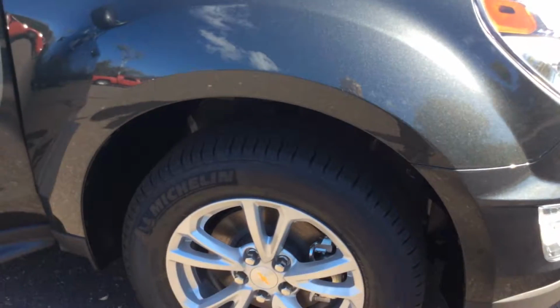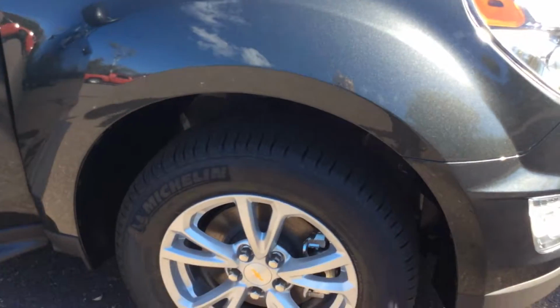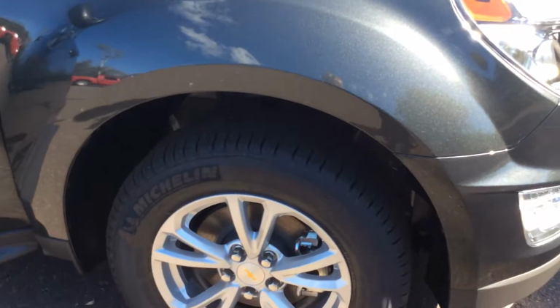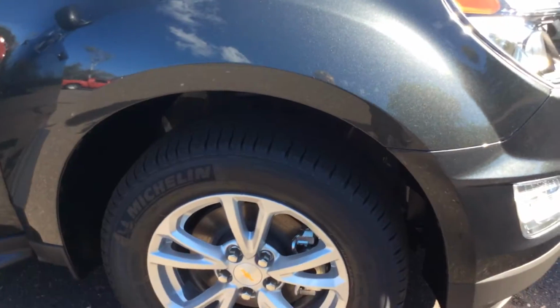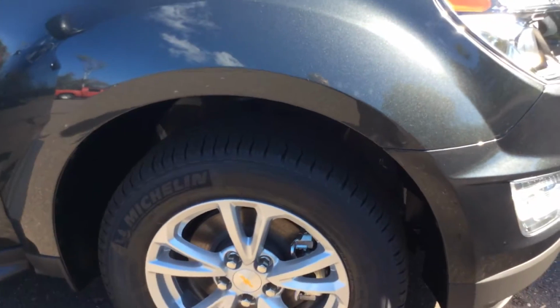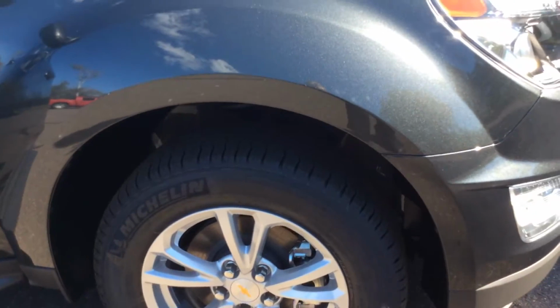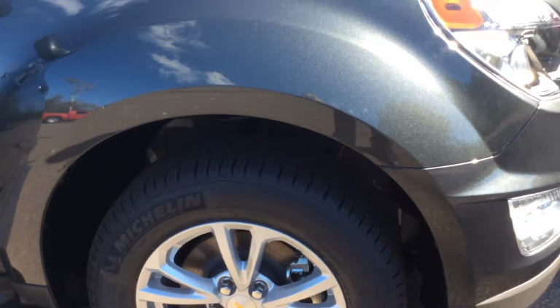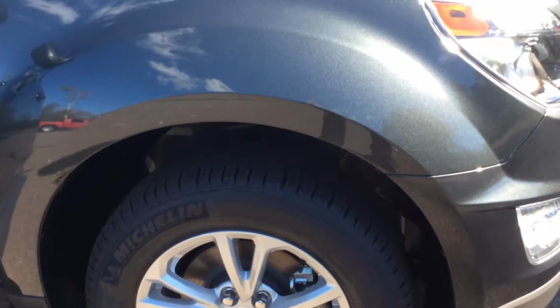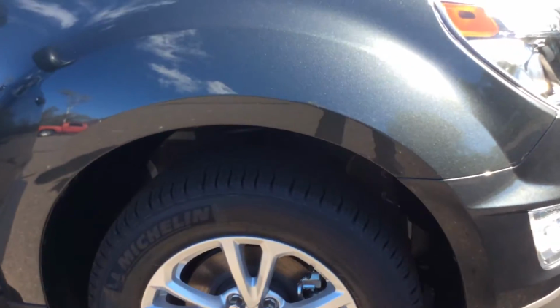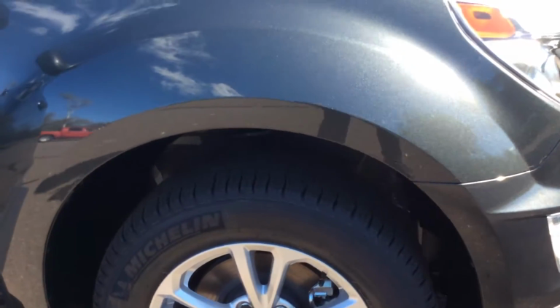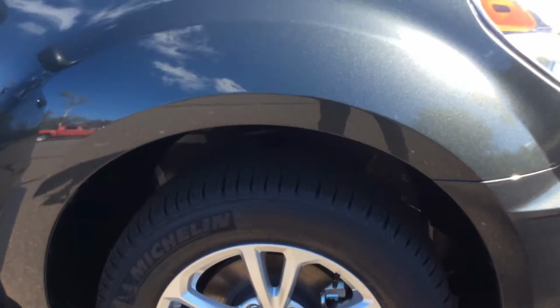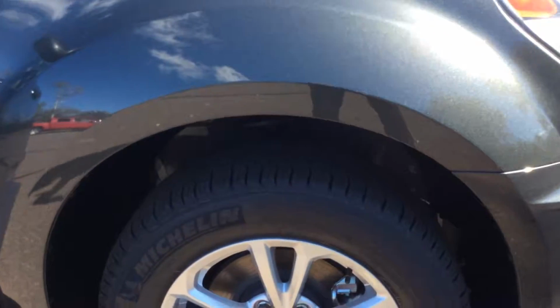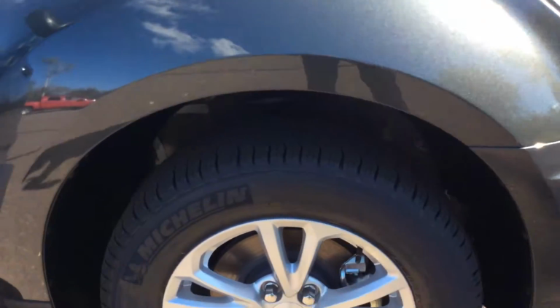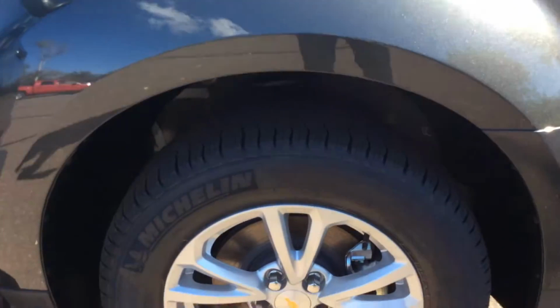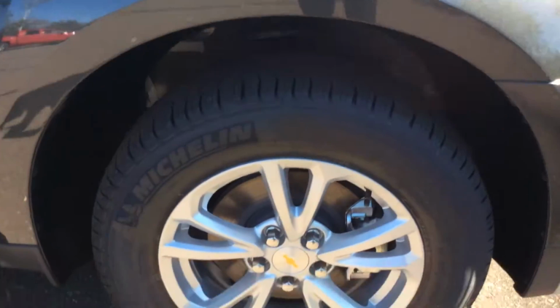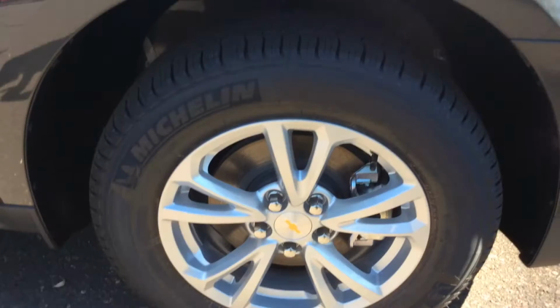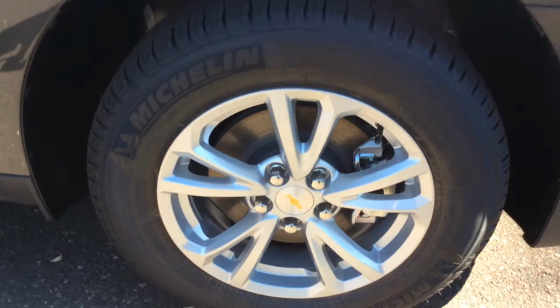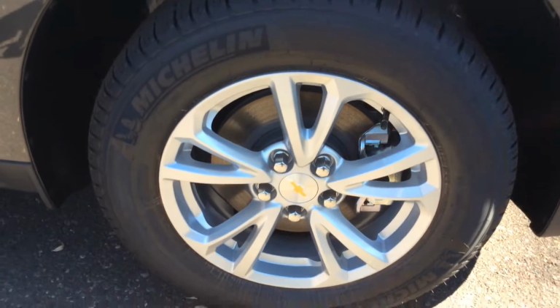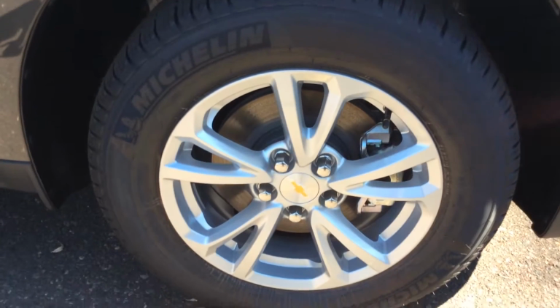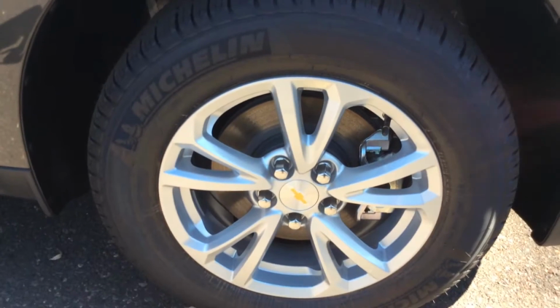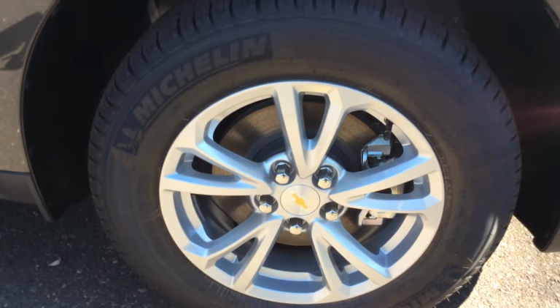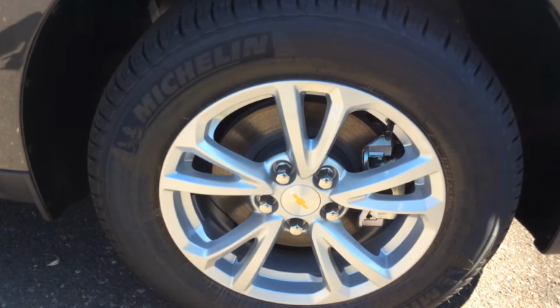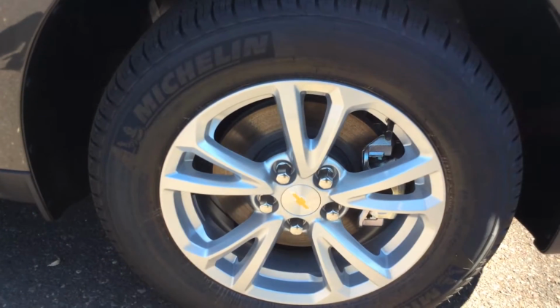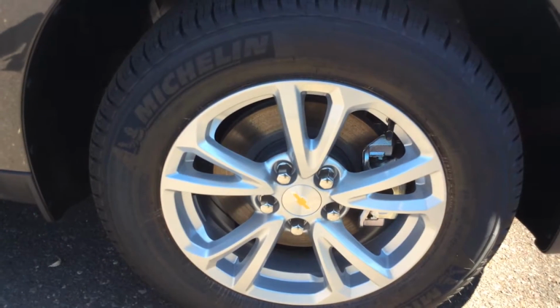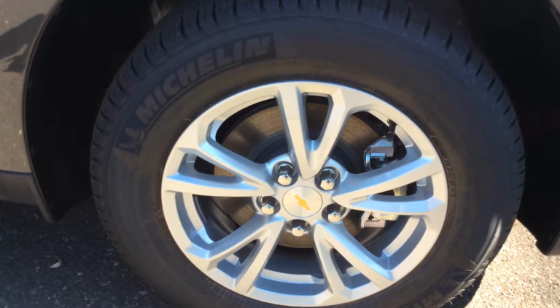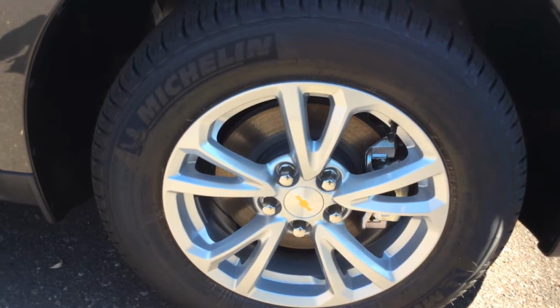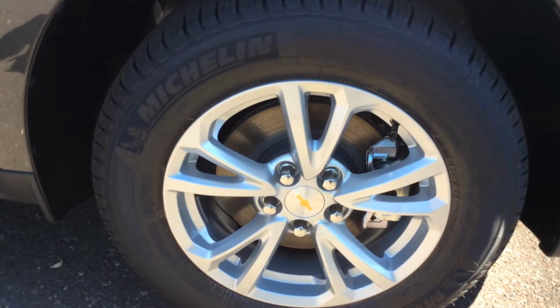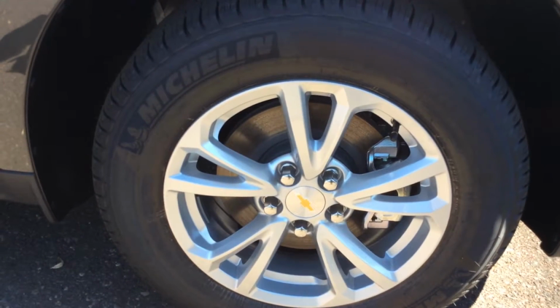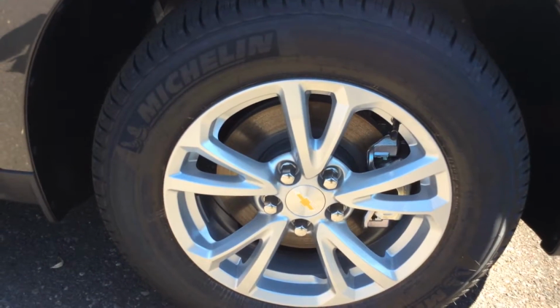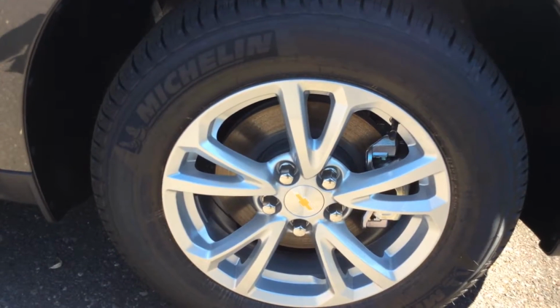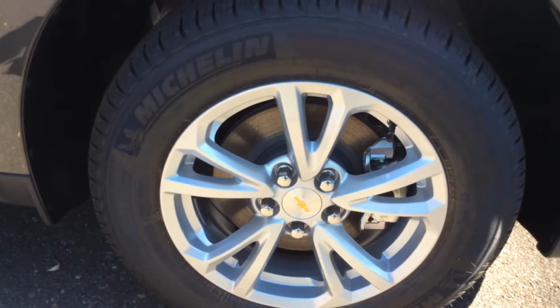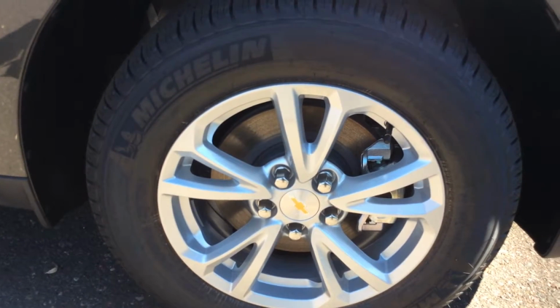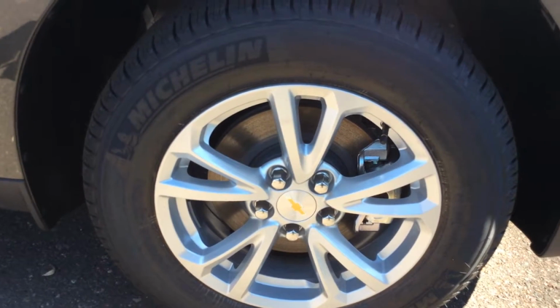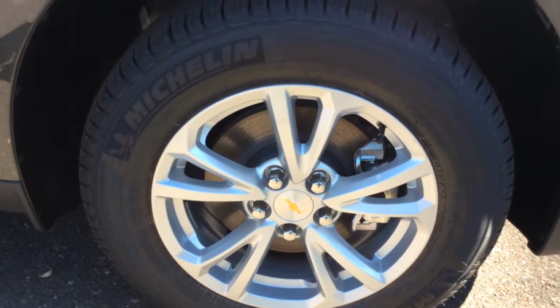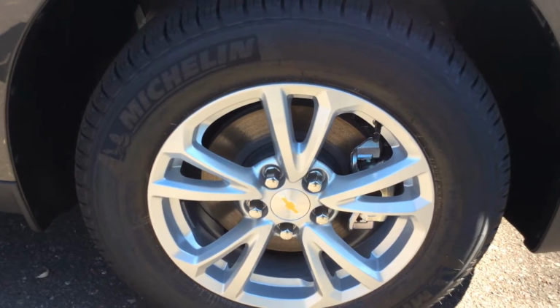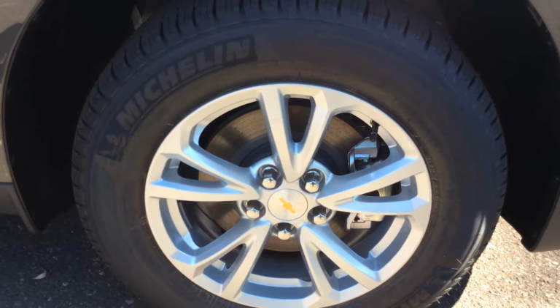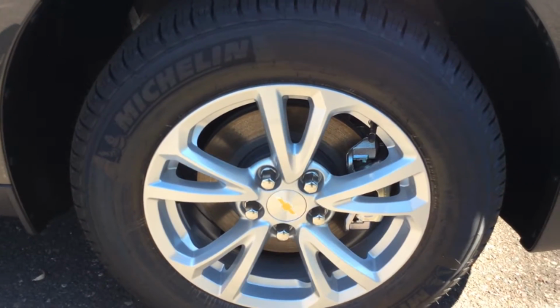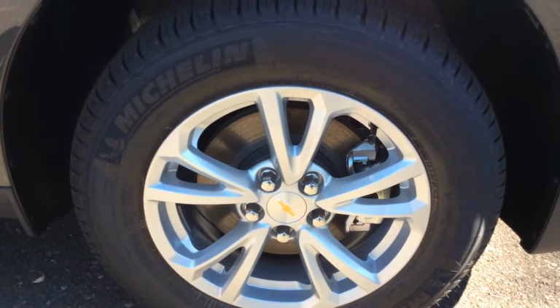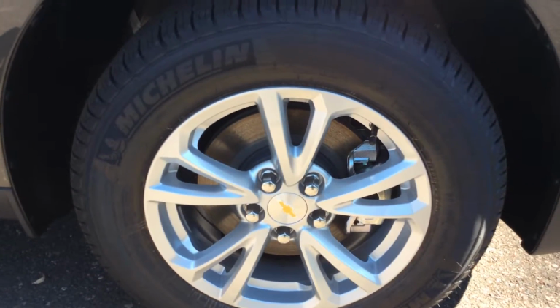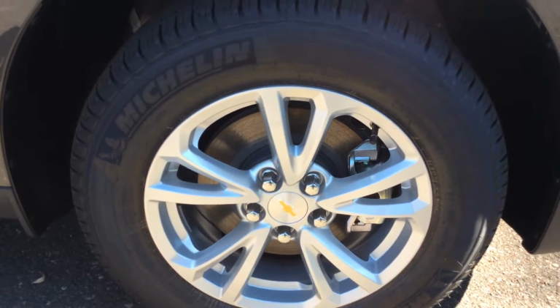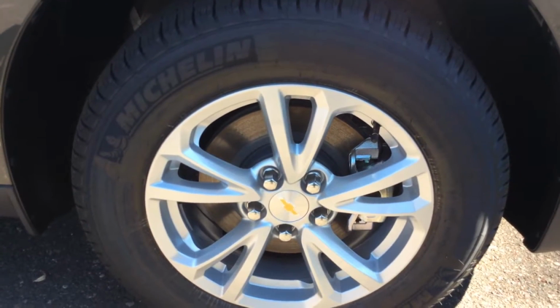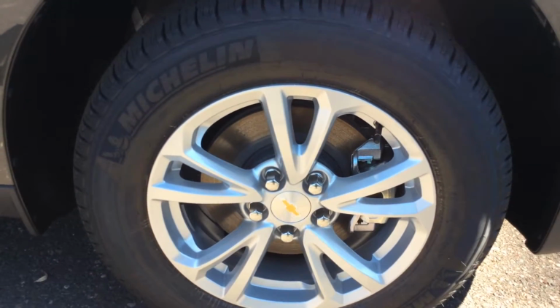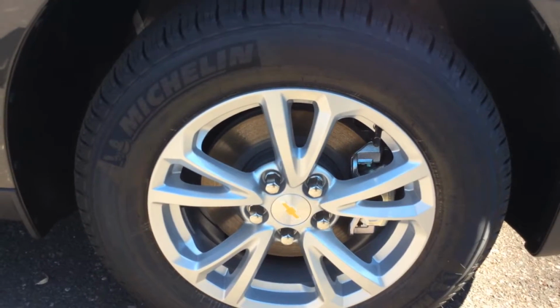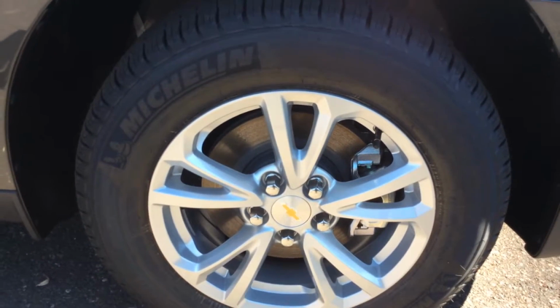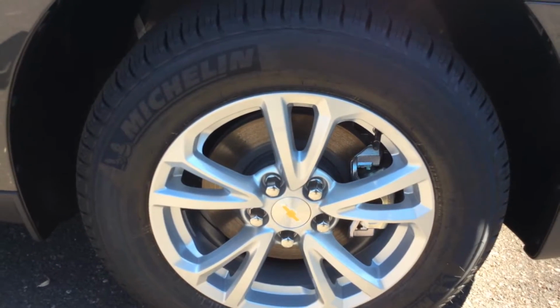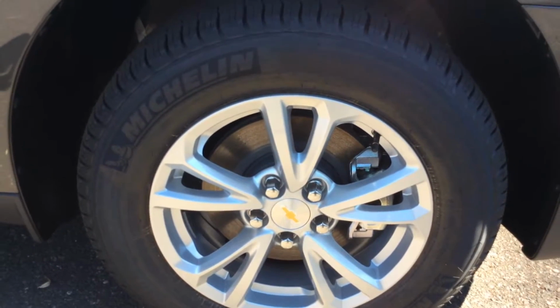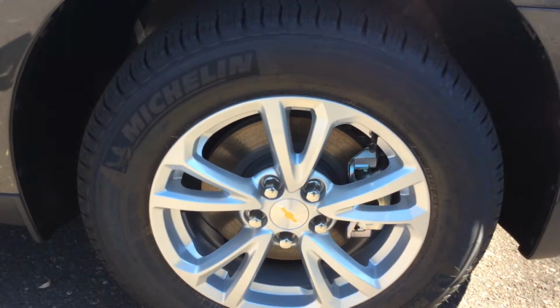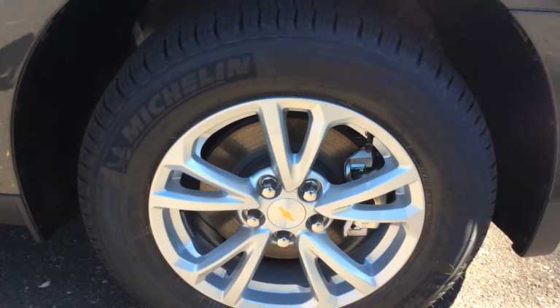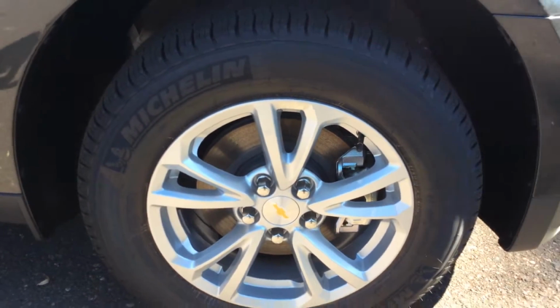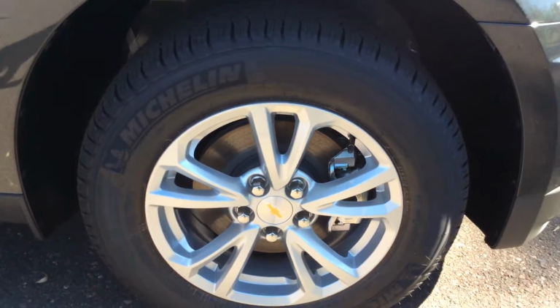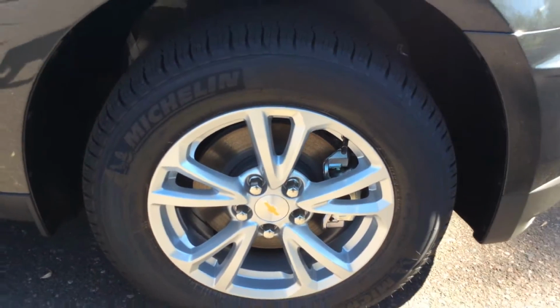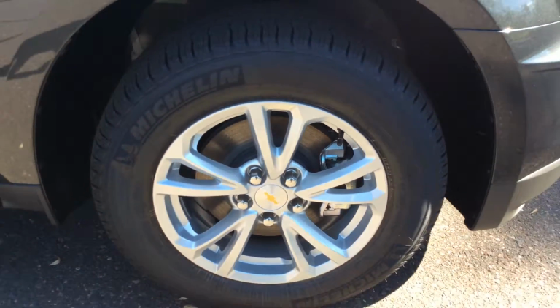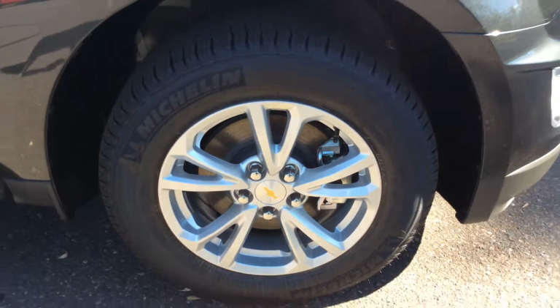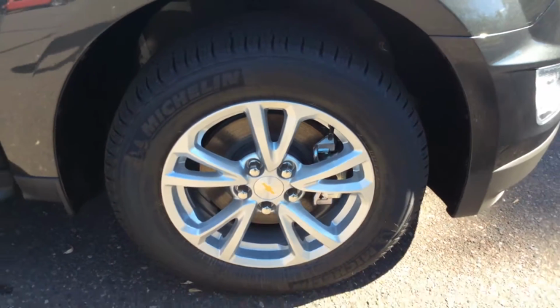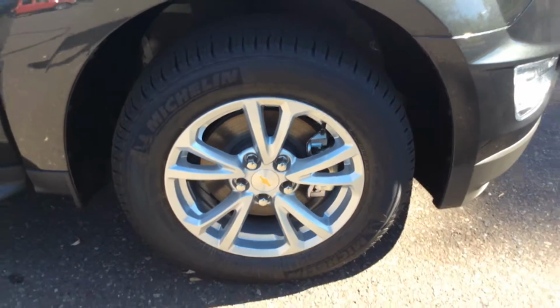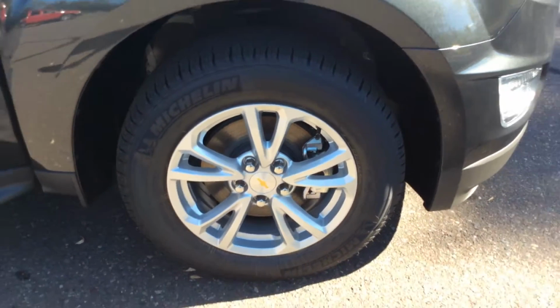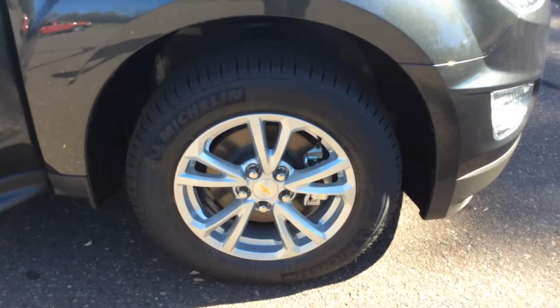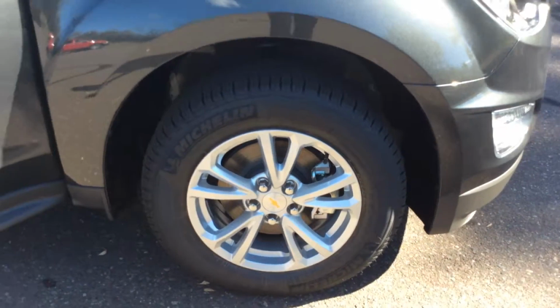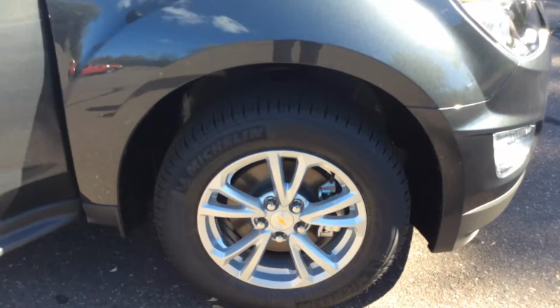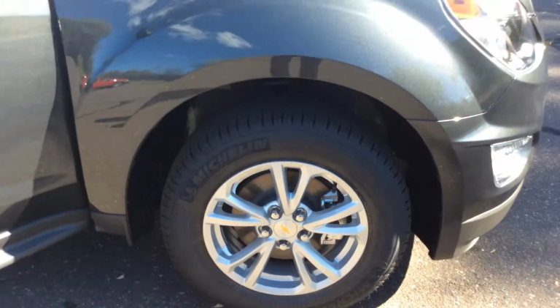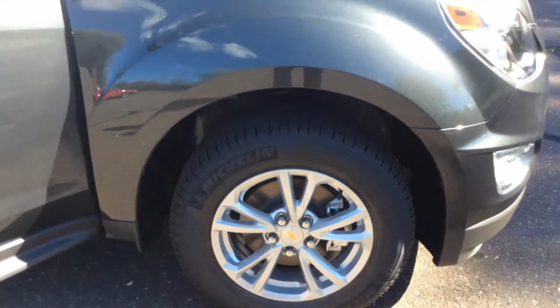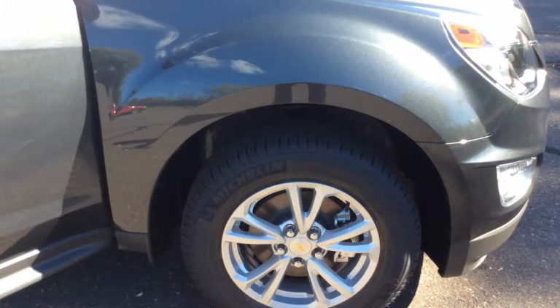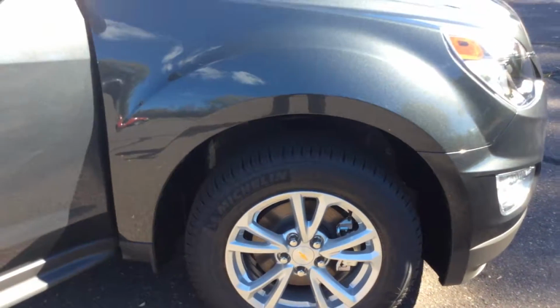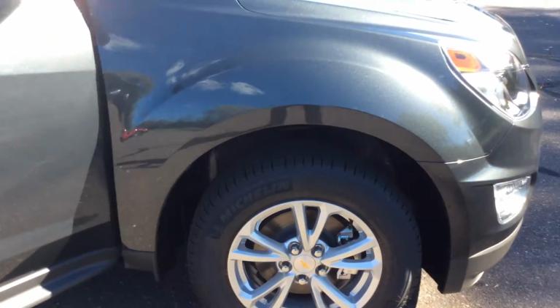We'll start down here. We do have the Michelin tires on this vehicle. These are 17-inch tires on this Equinox.